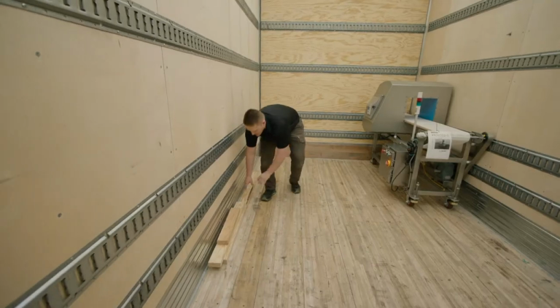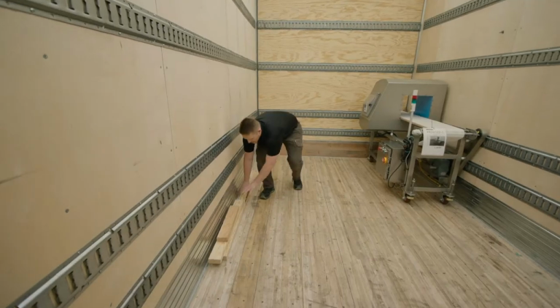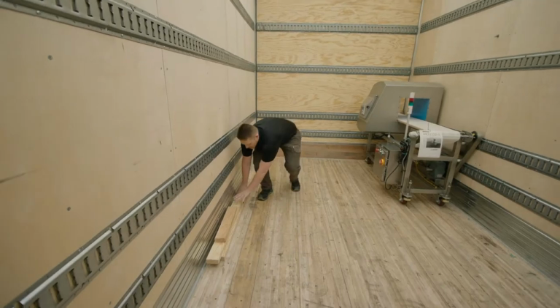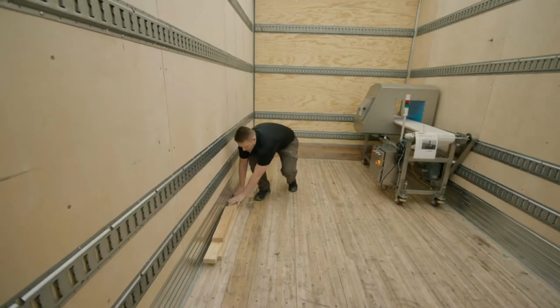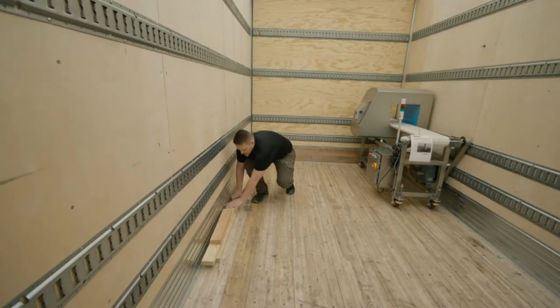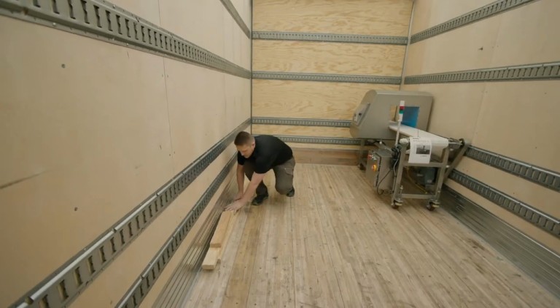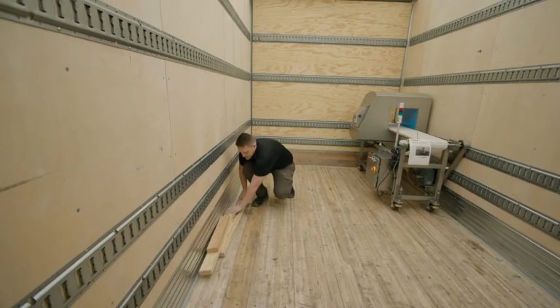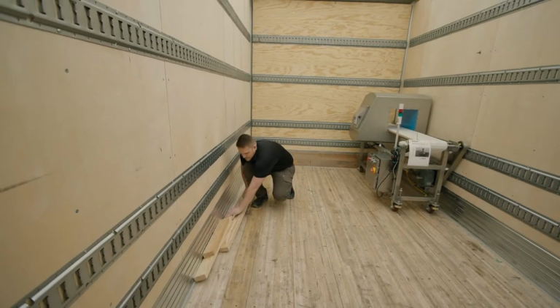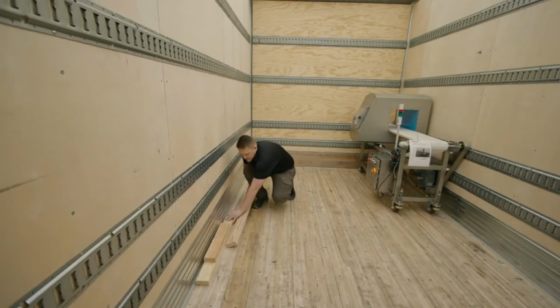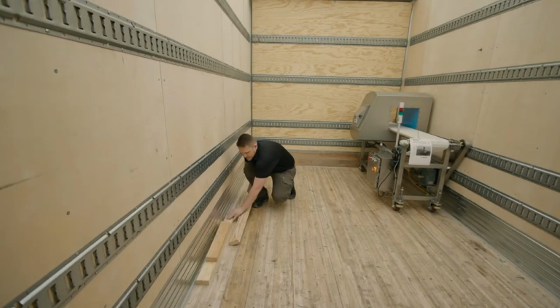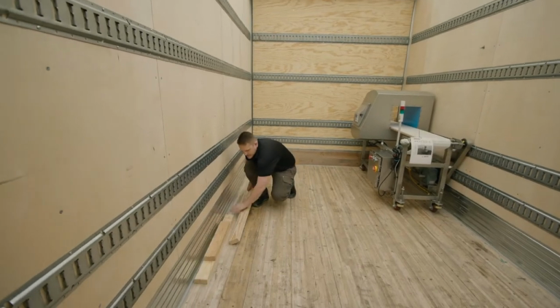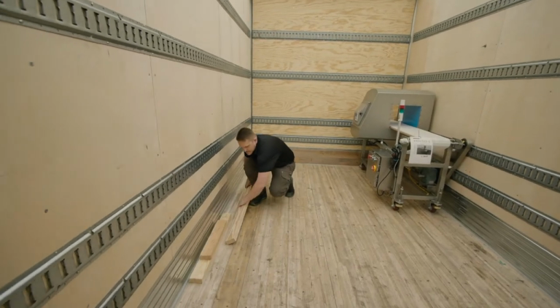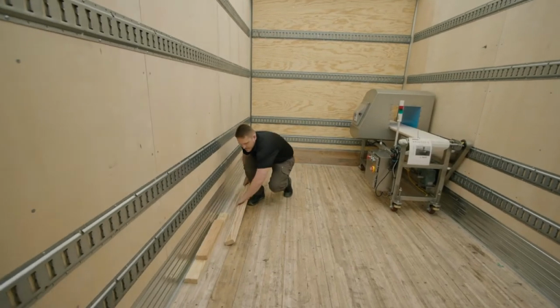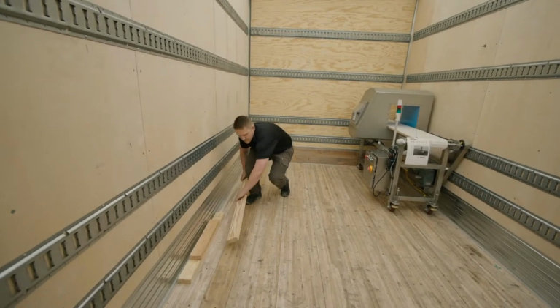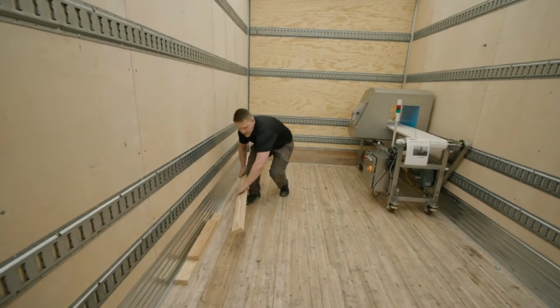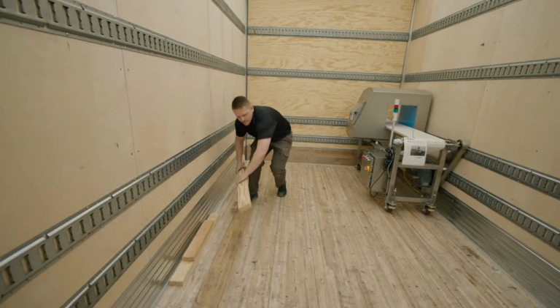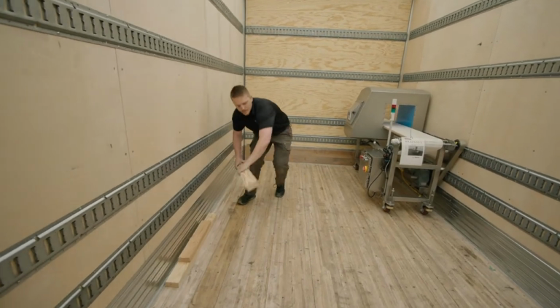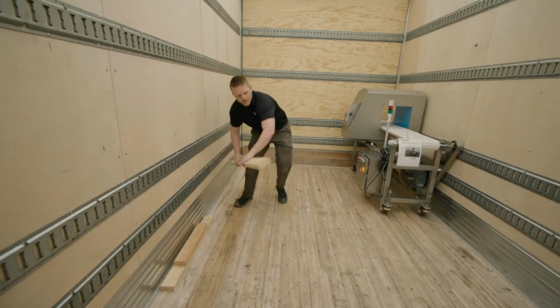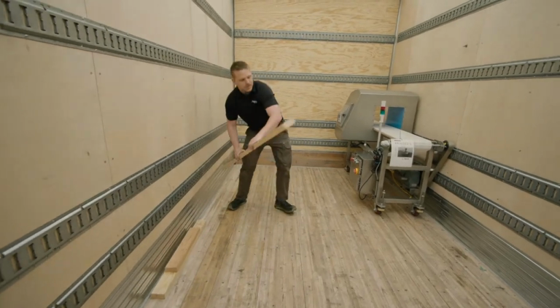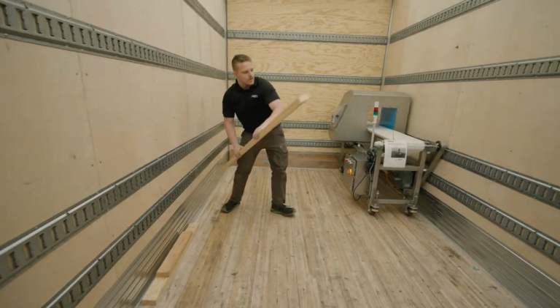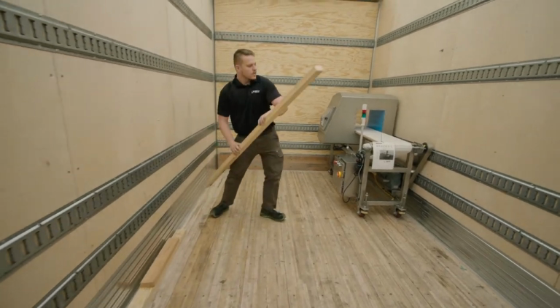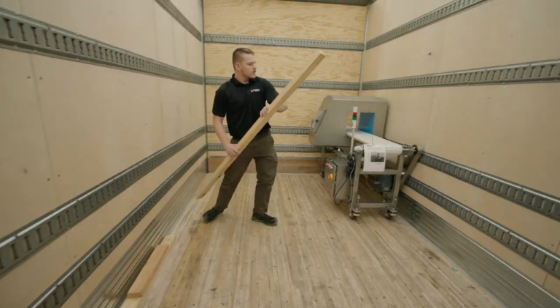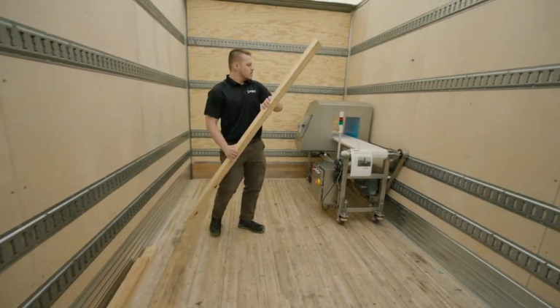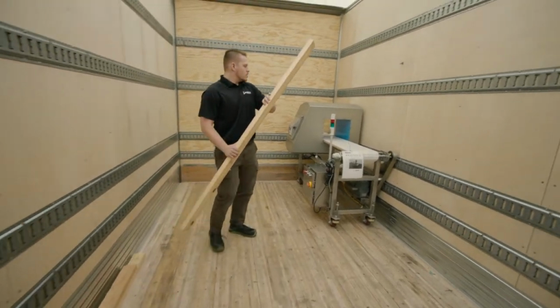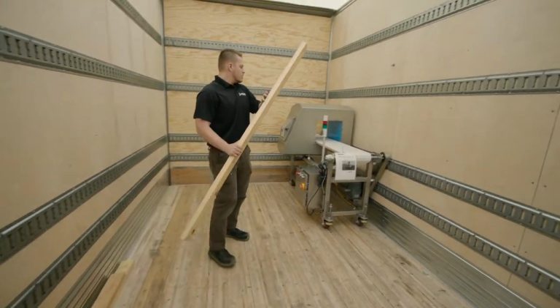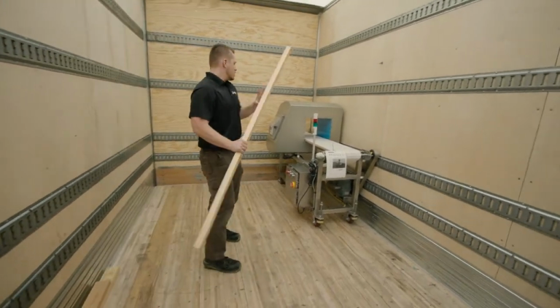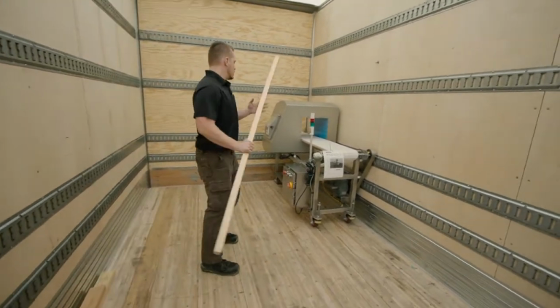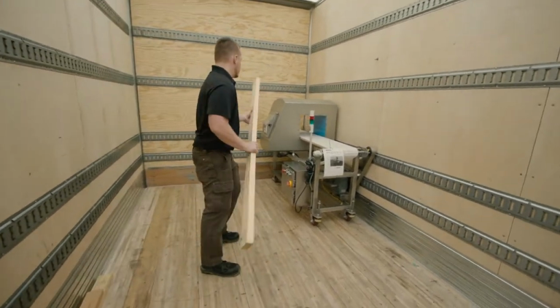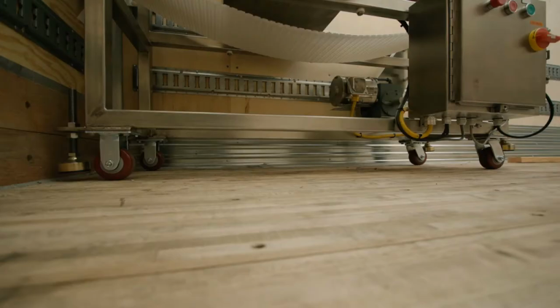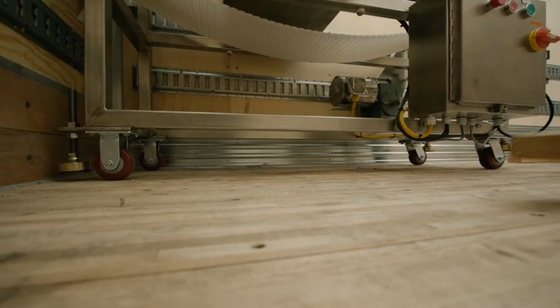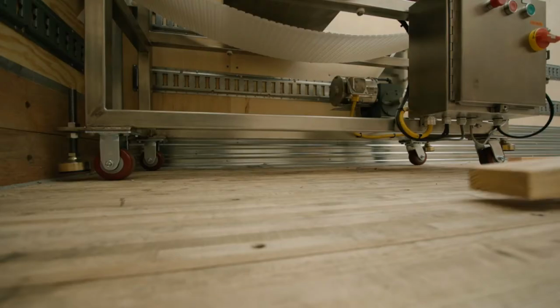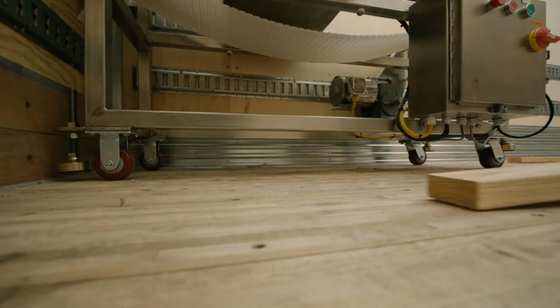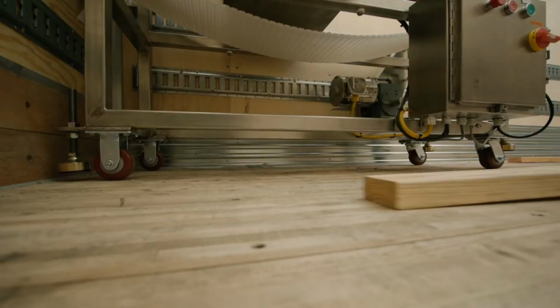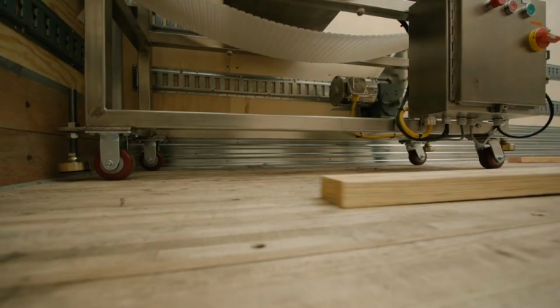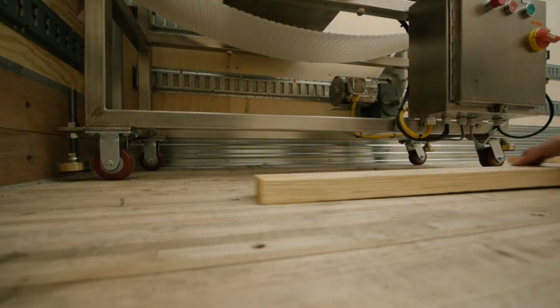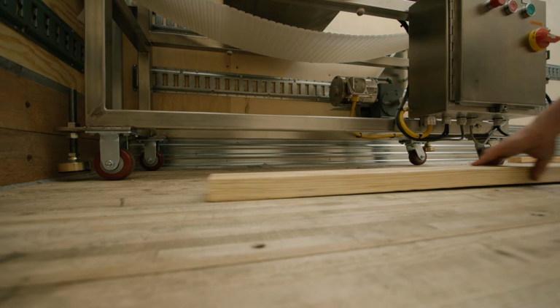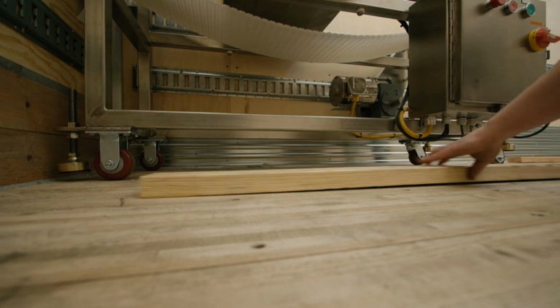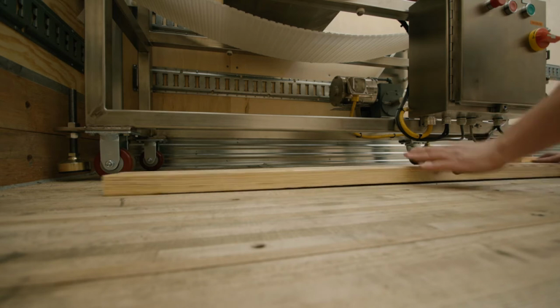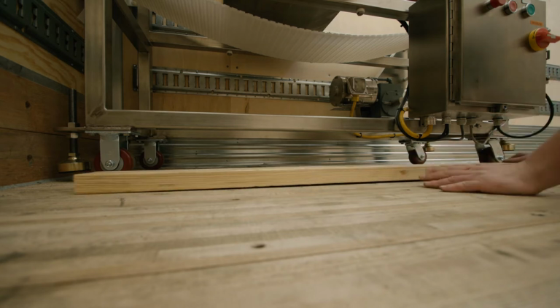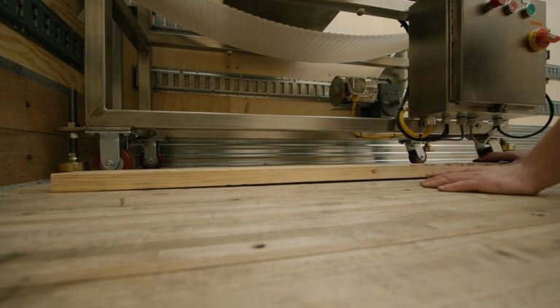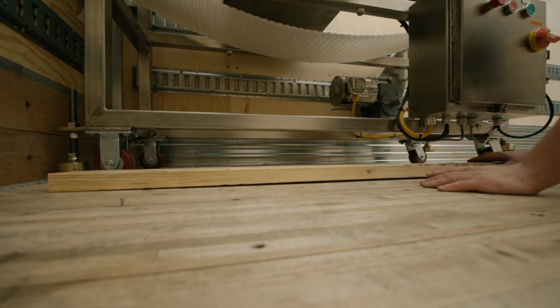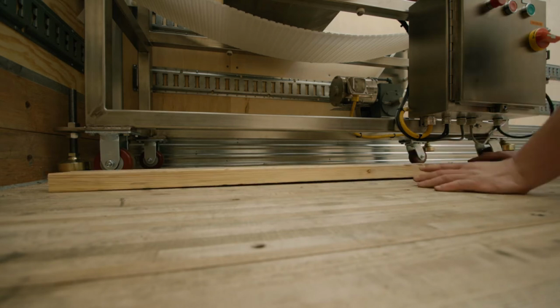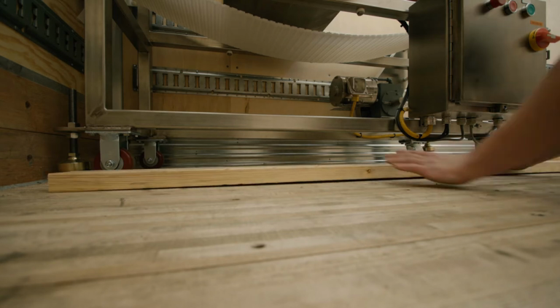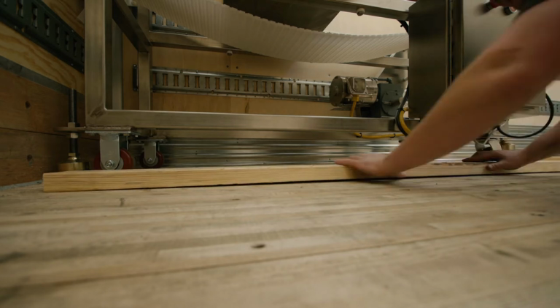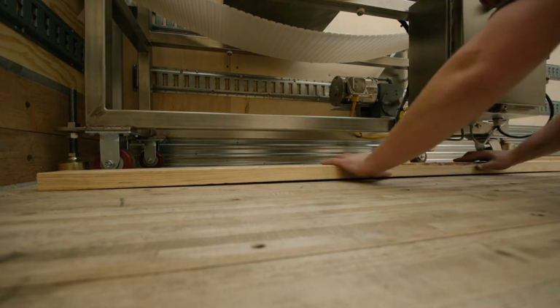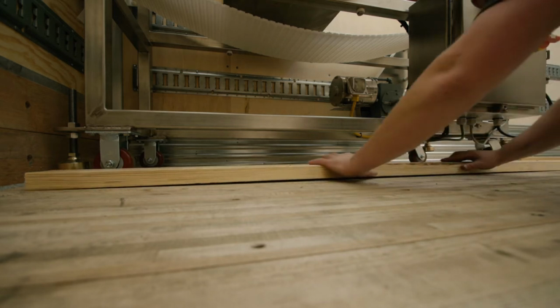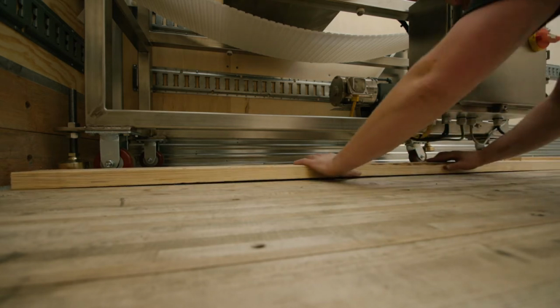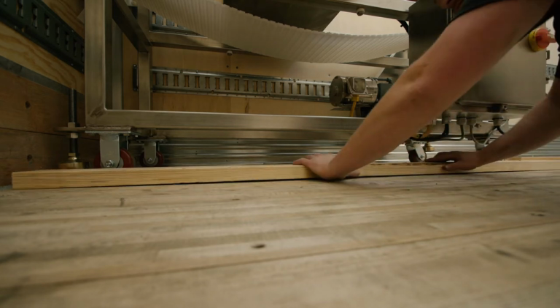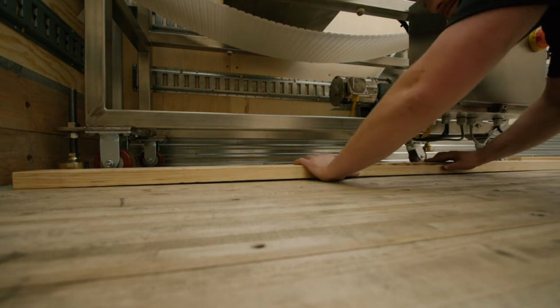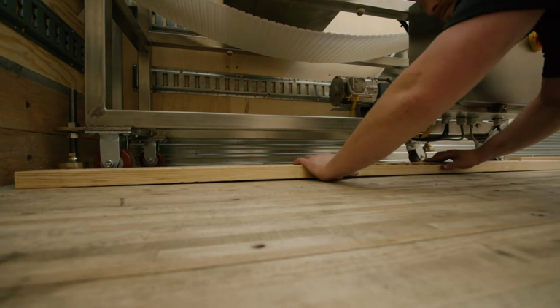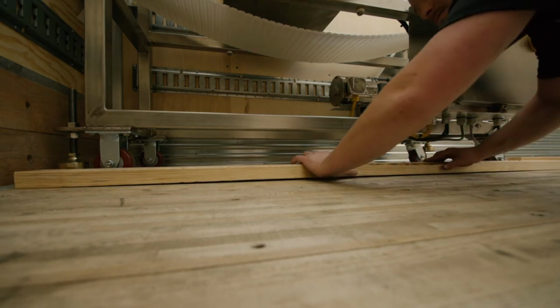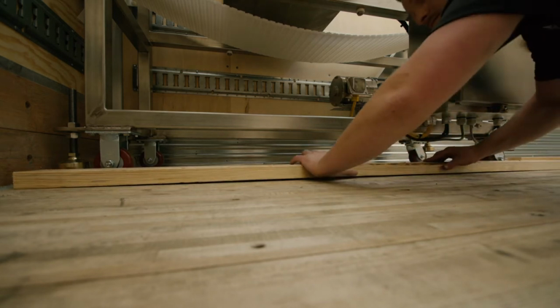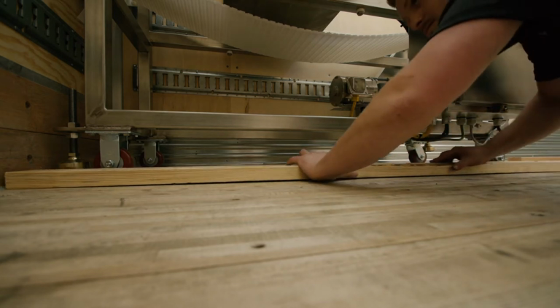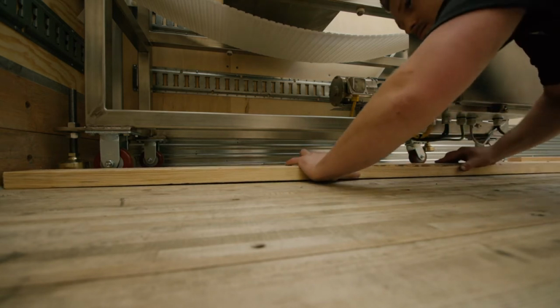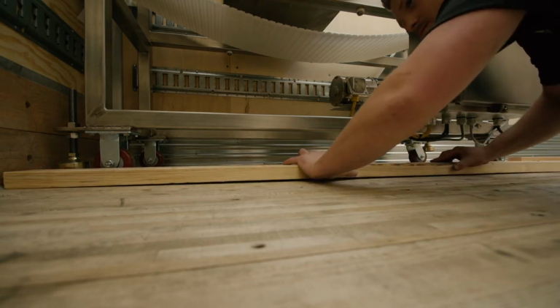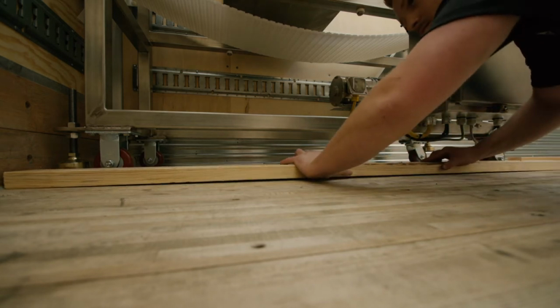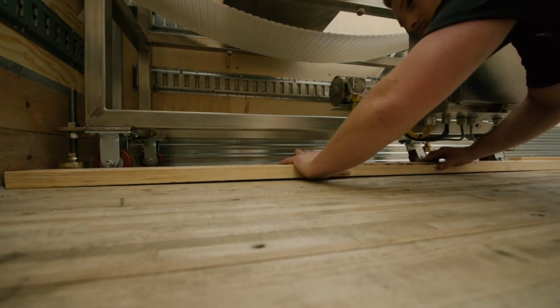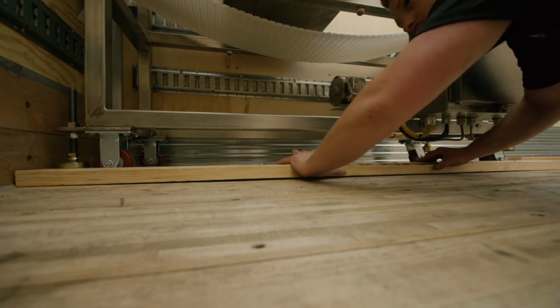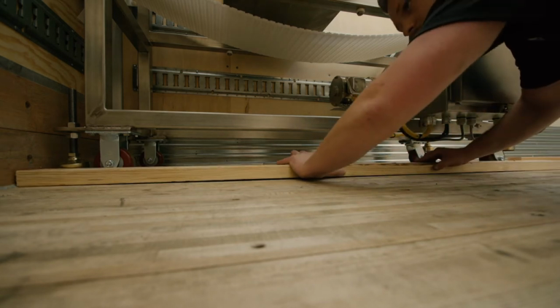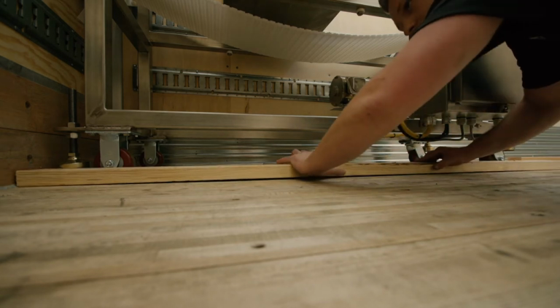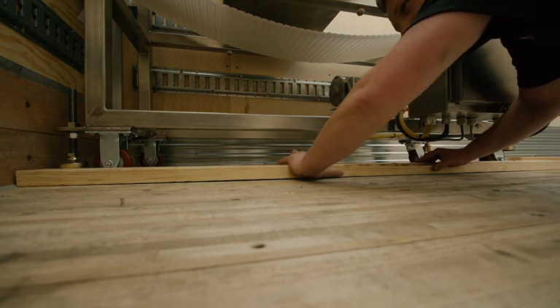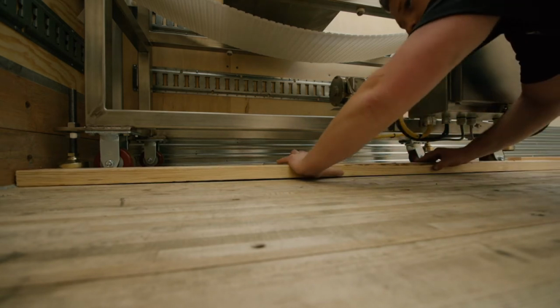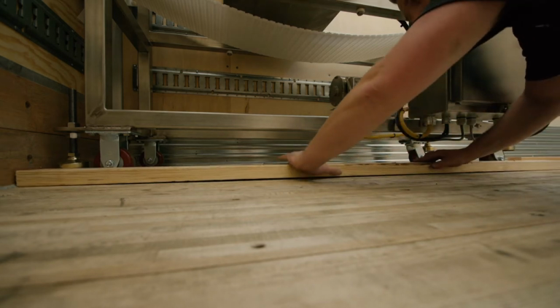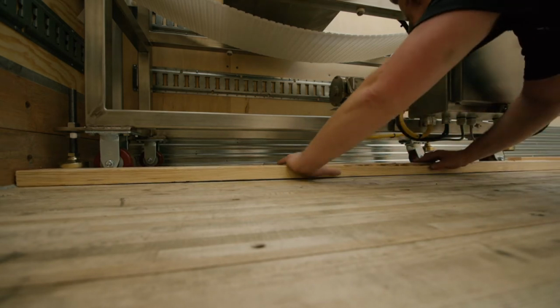After you have it loaded, you want to take some pieces of wood and brace the casters.